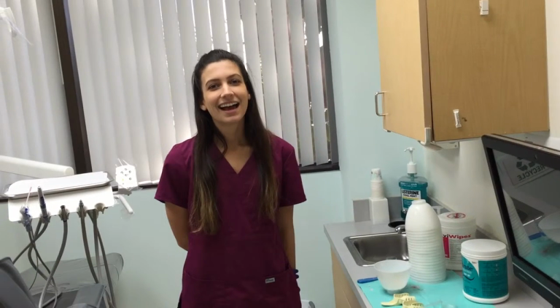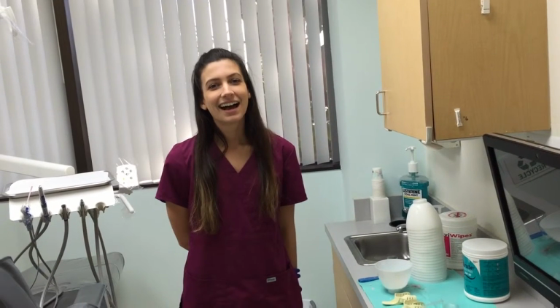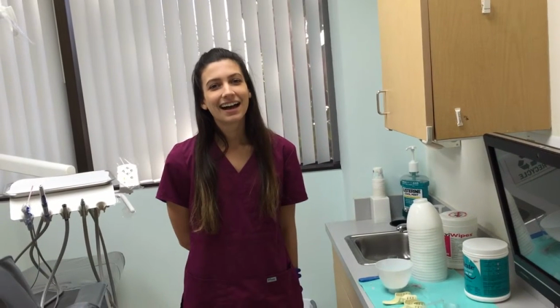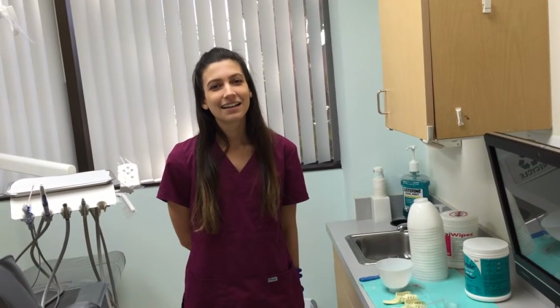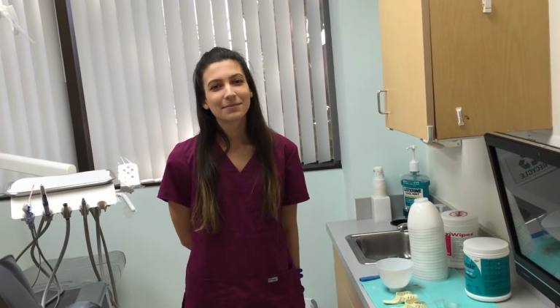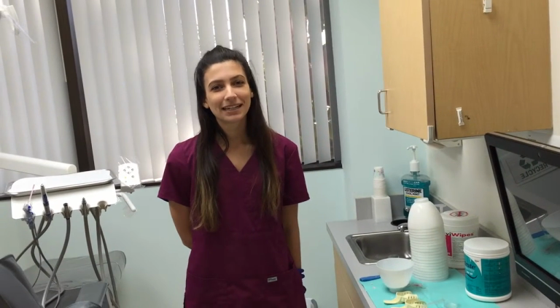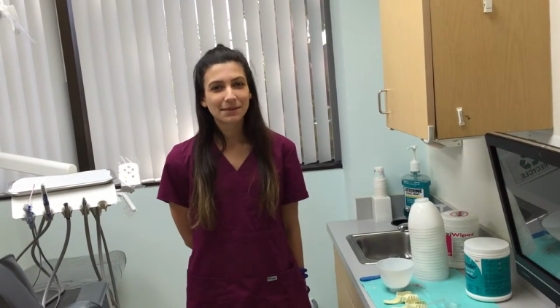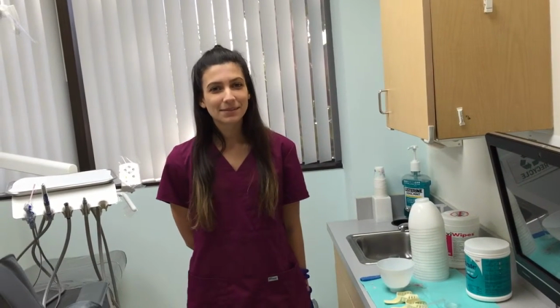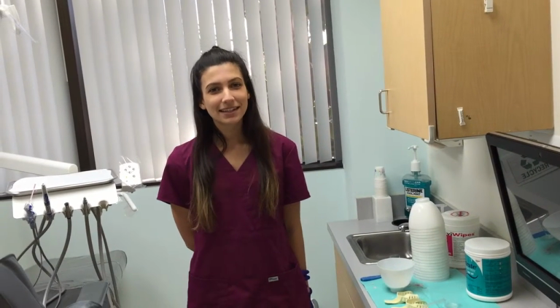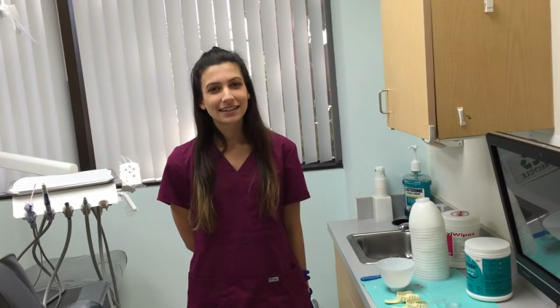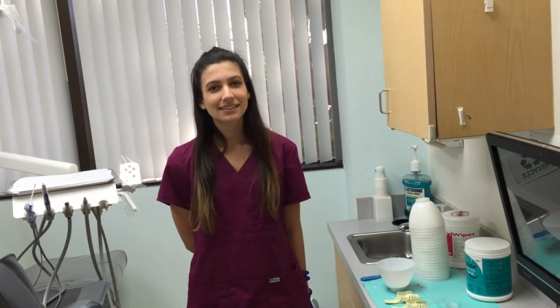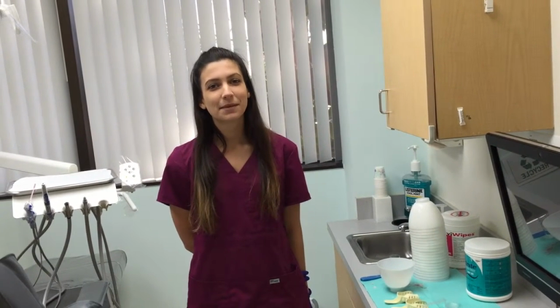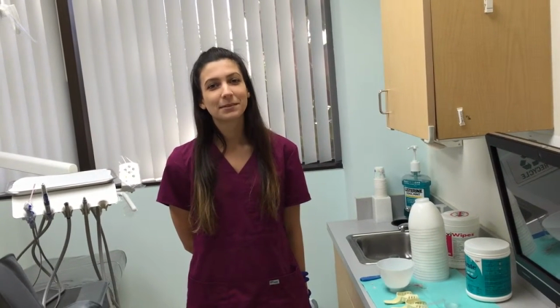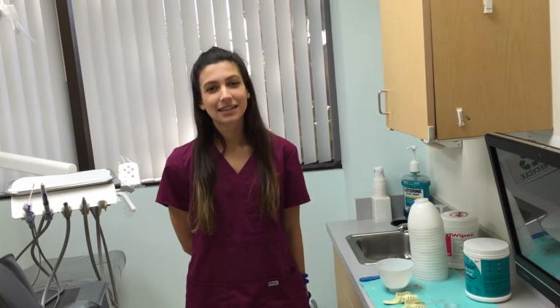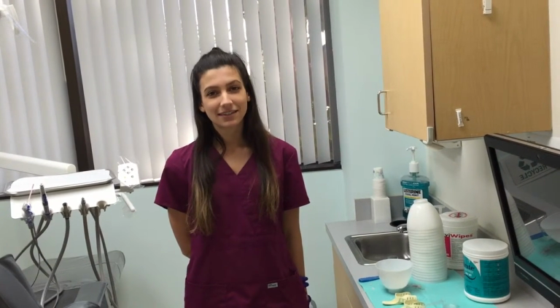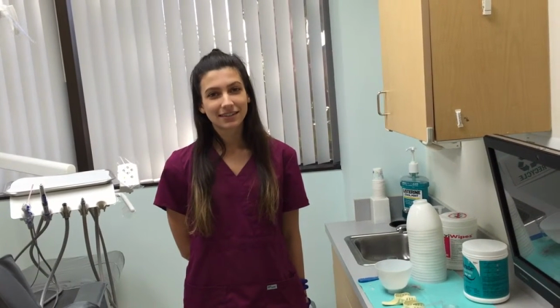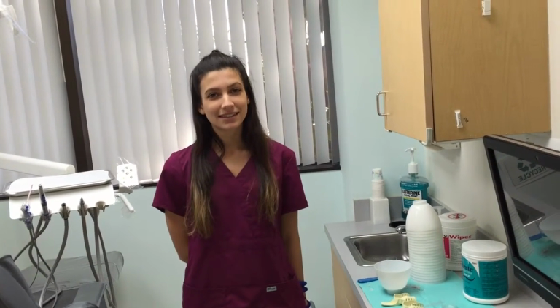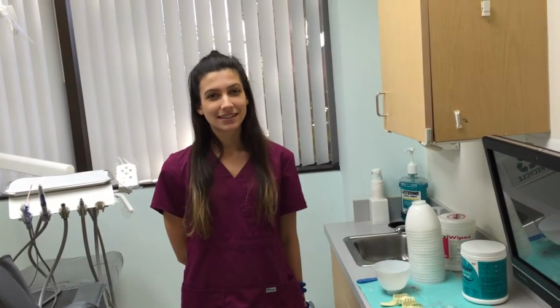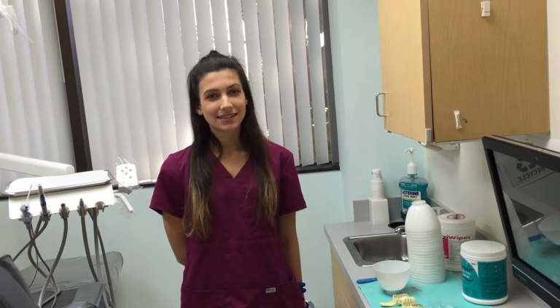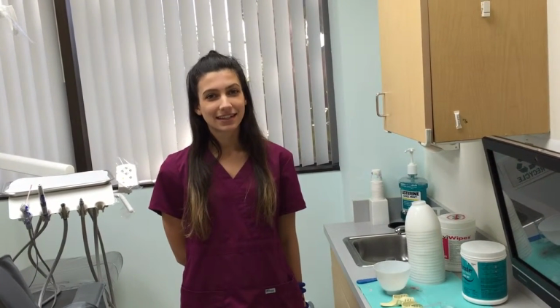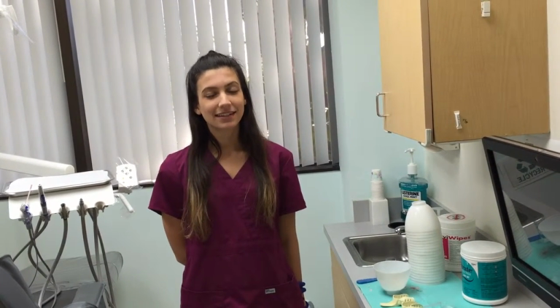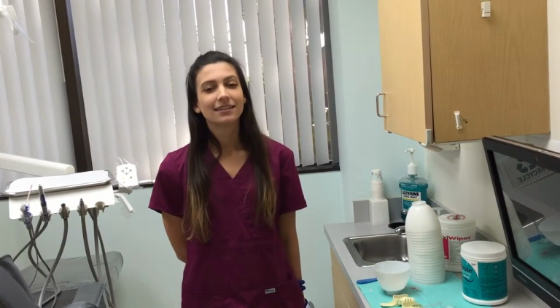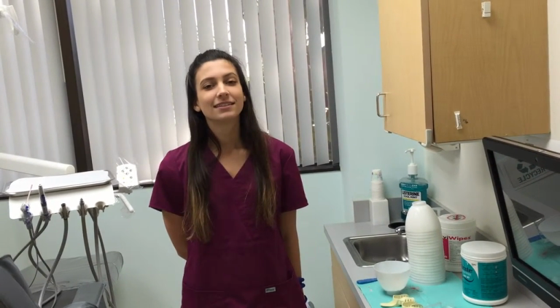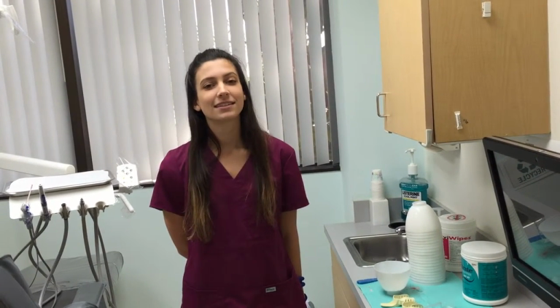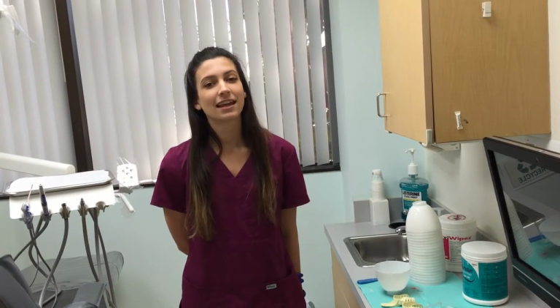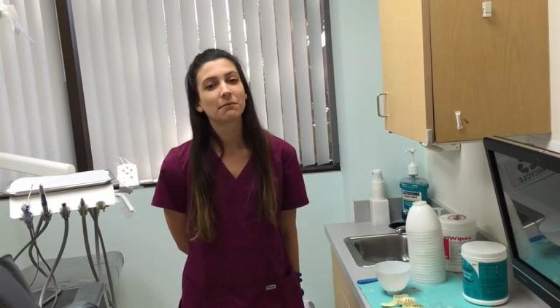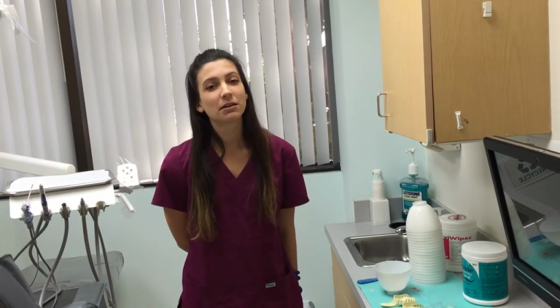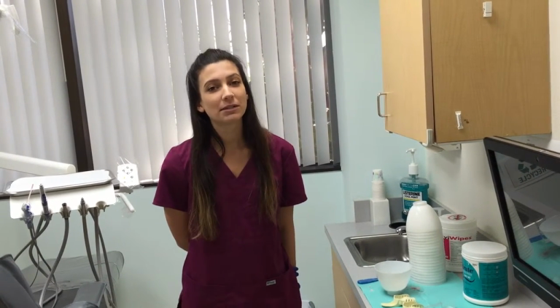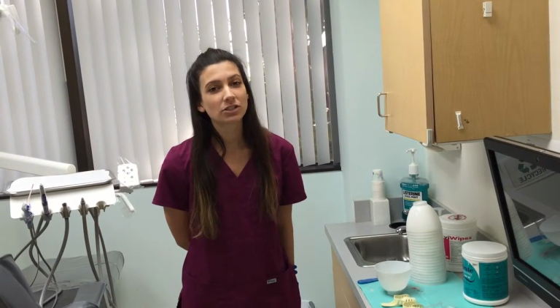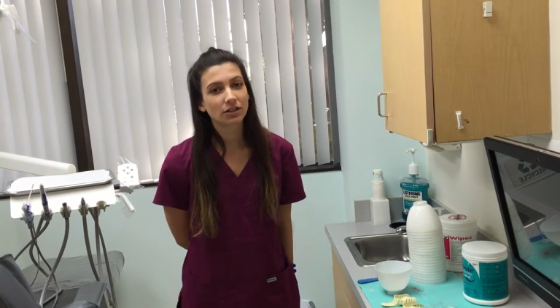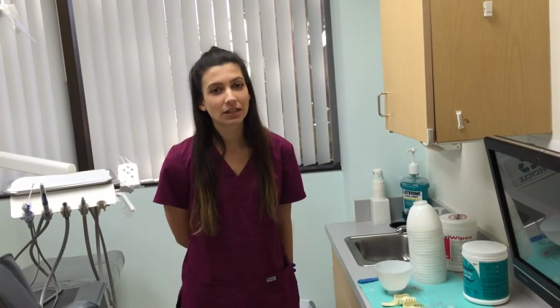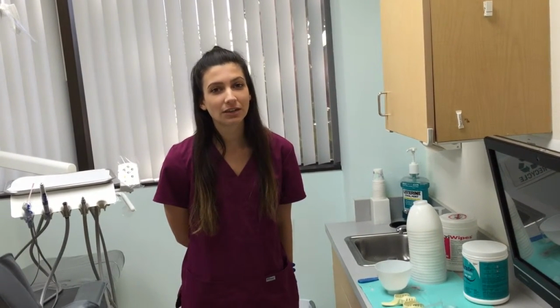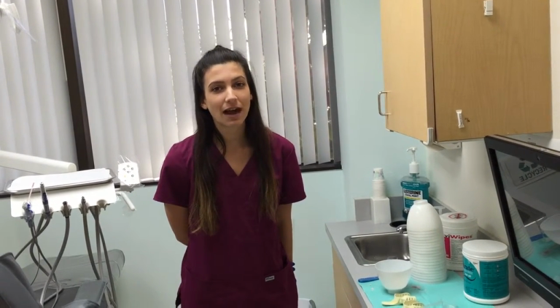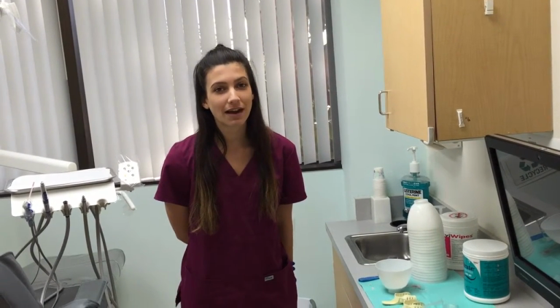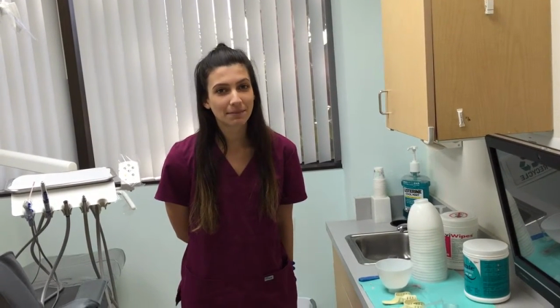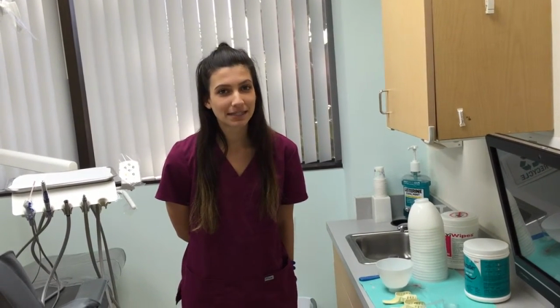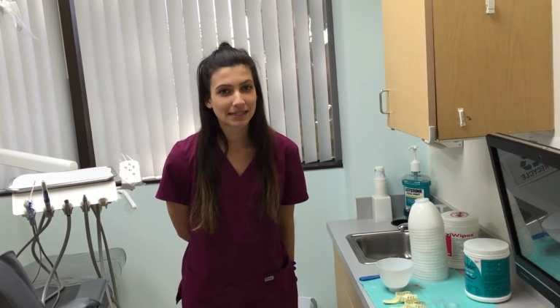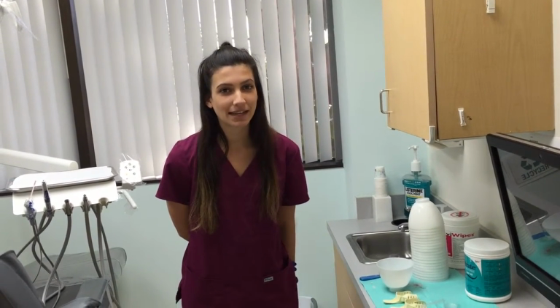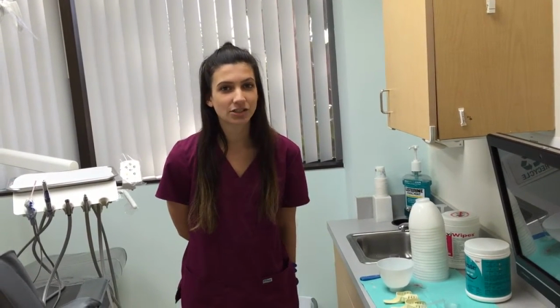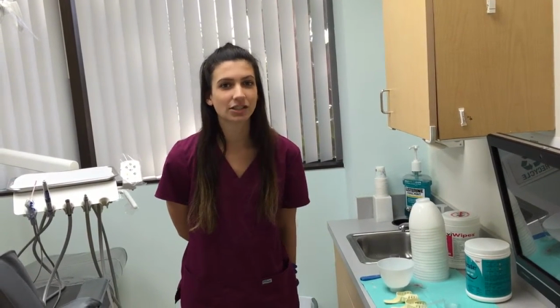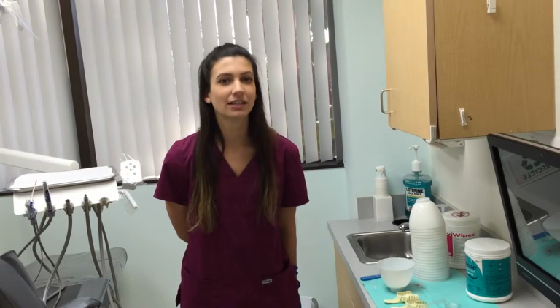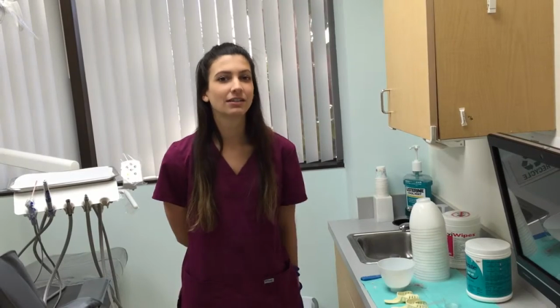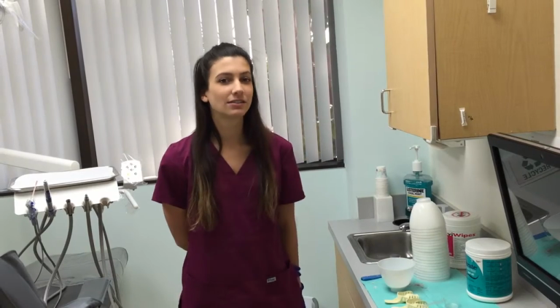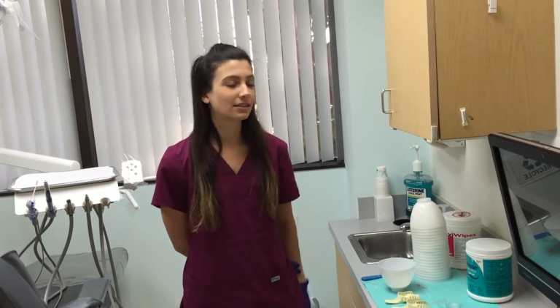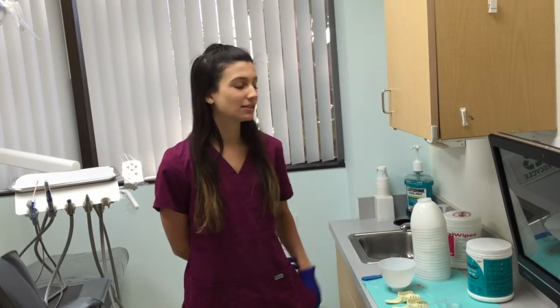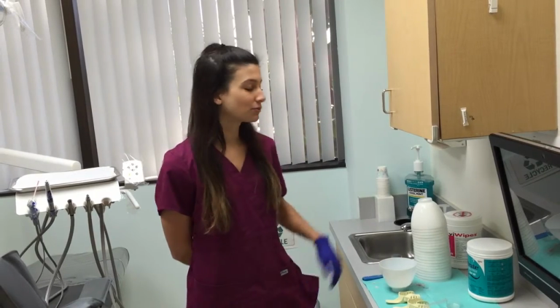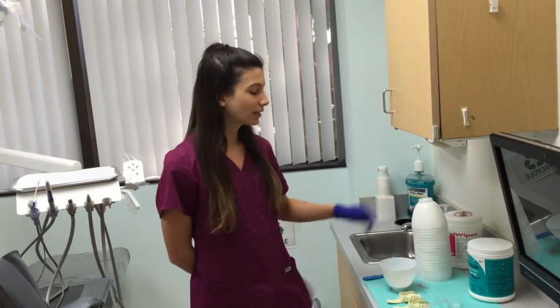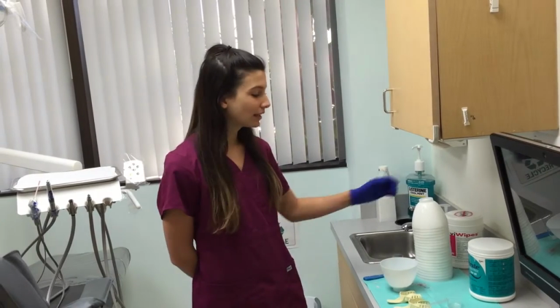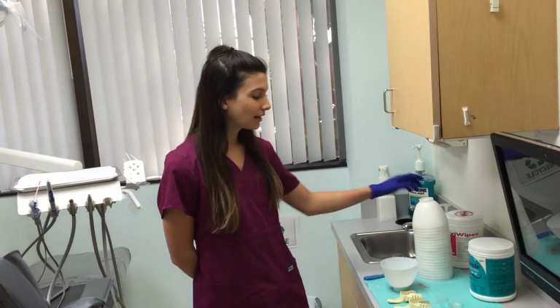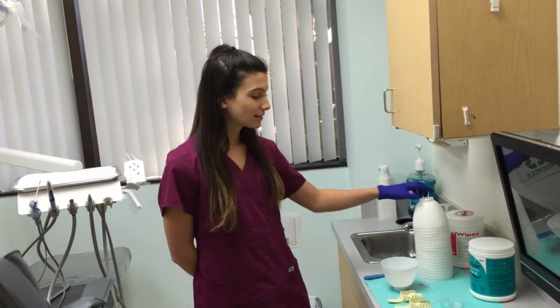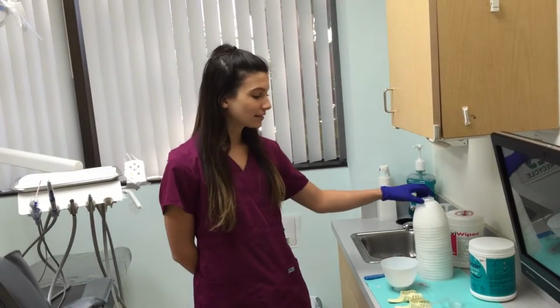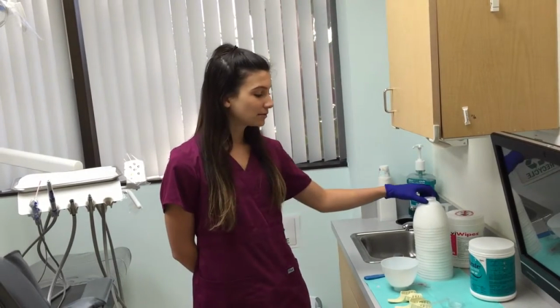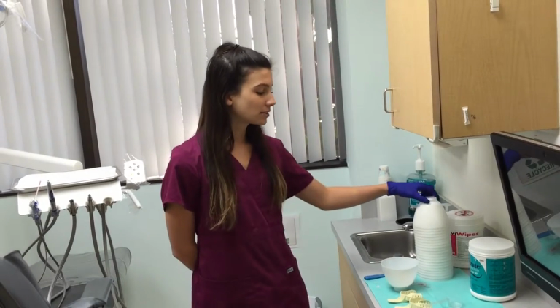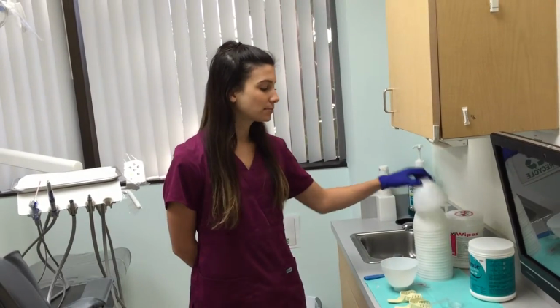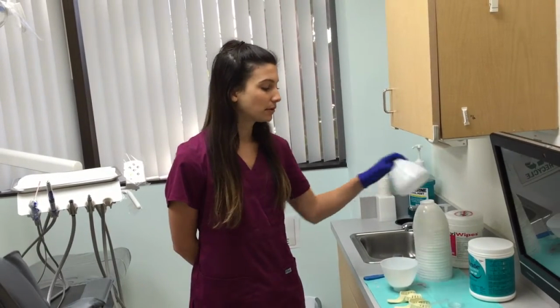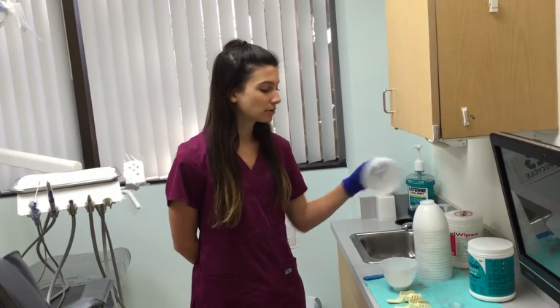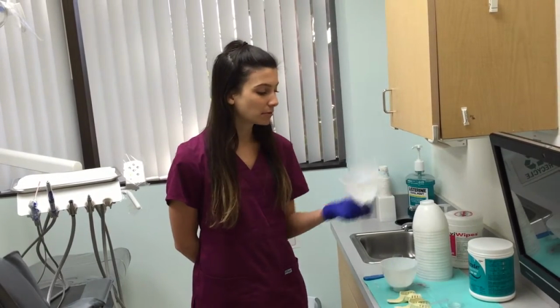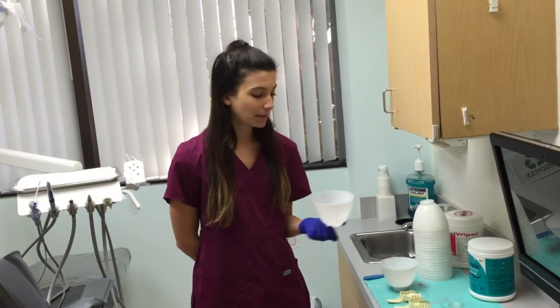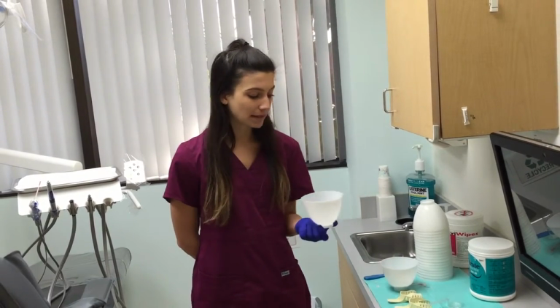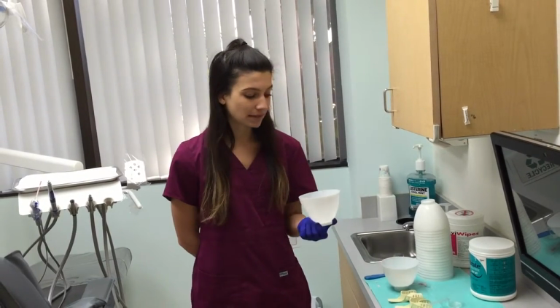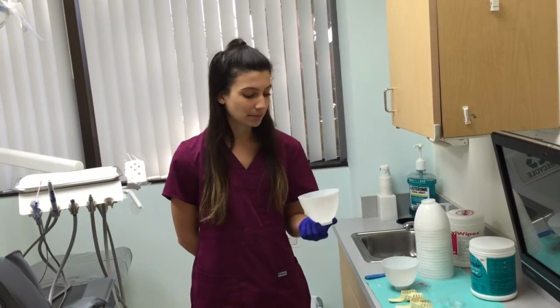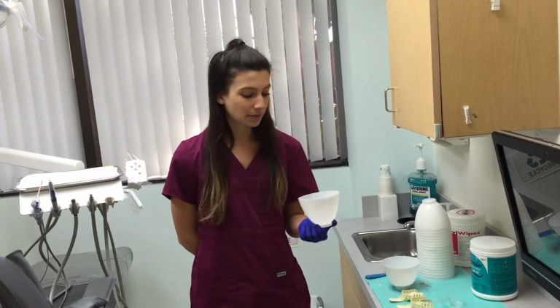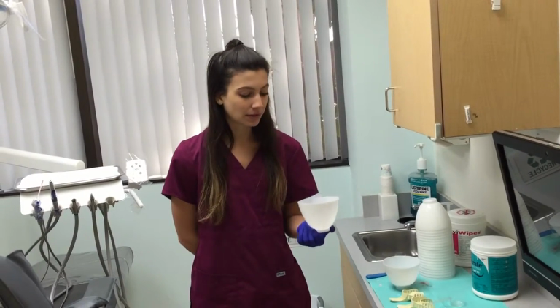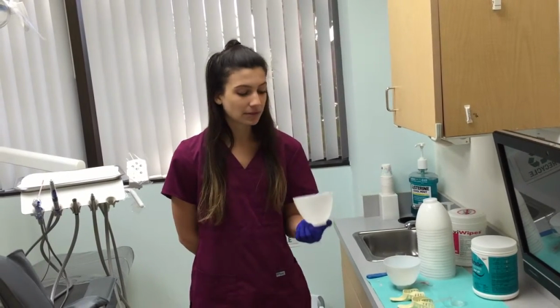Hi, my name is Liz. I'm a dental assistant. Today I'm going to be showing you how I mix alginate using these really awesome disposable mixing bowls.